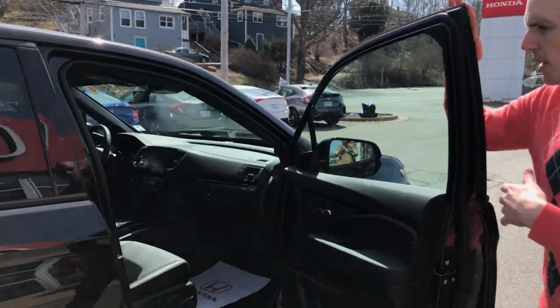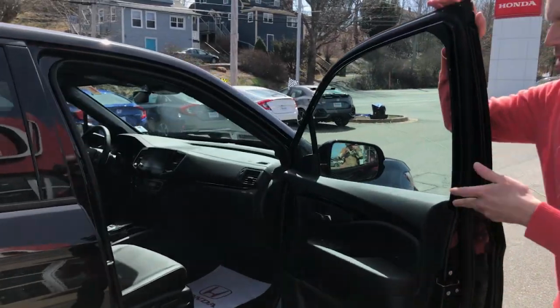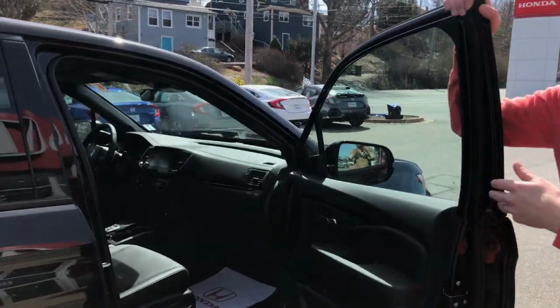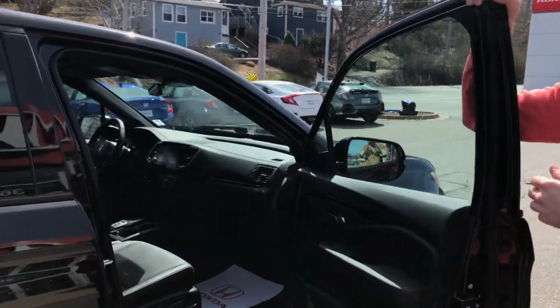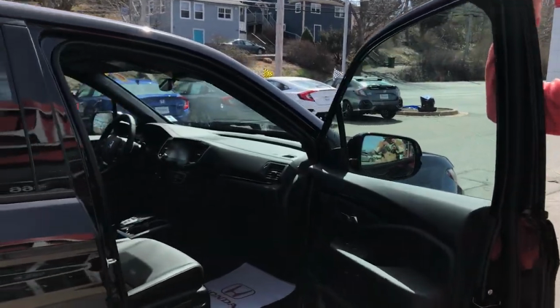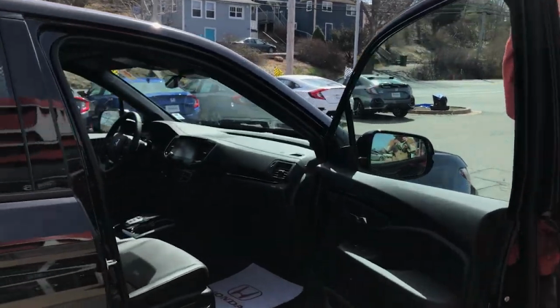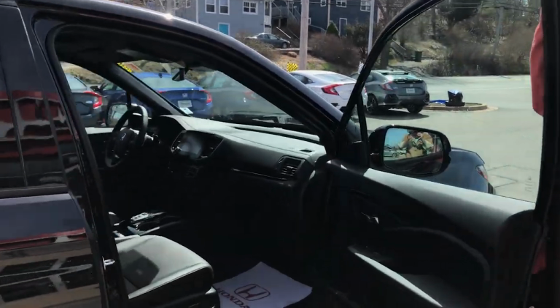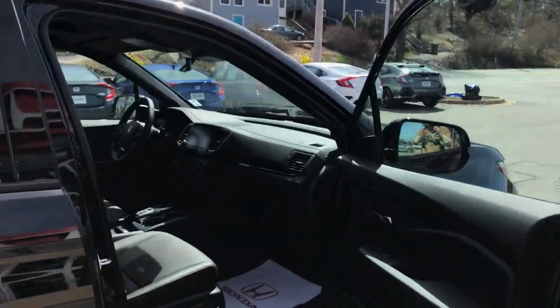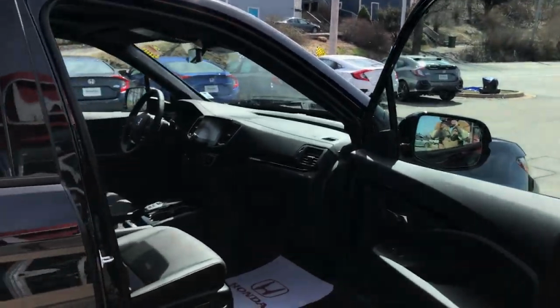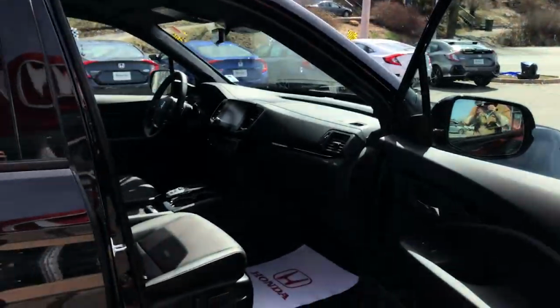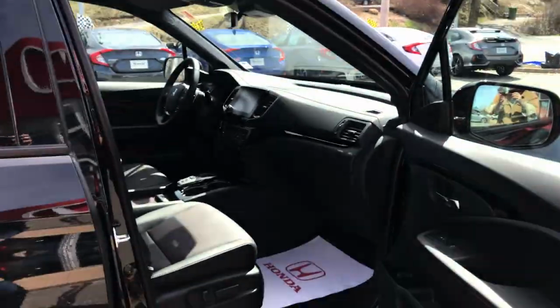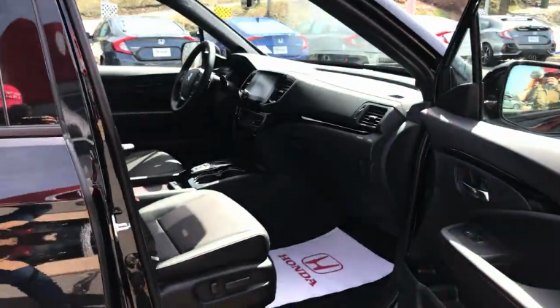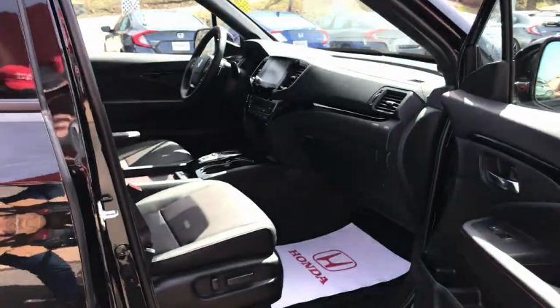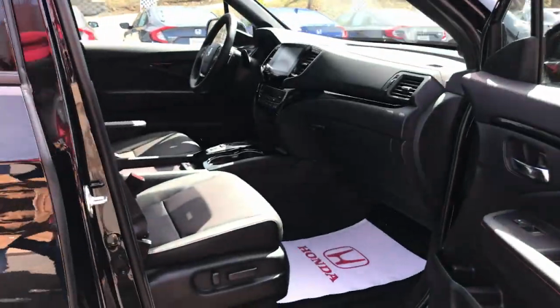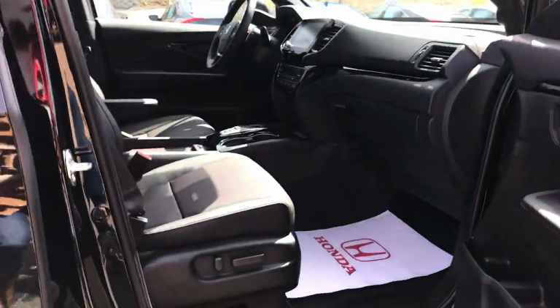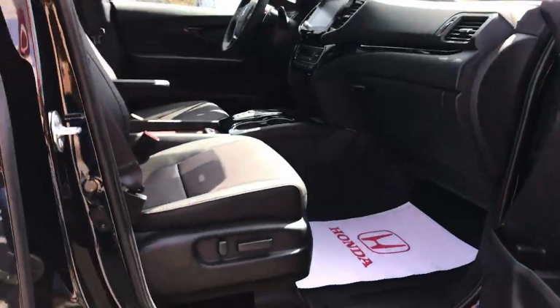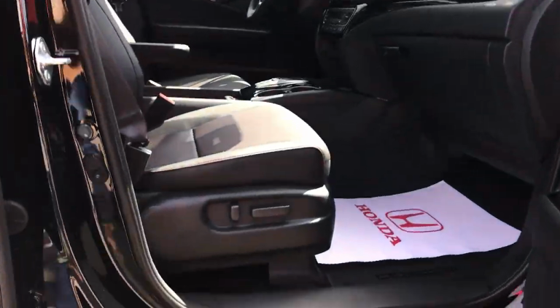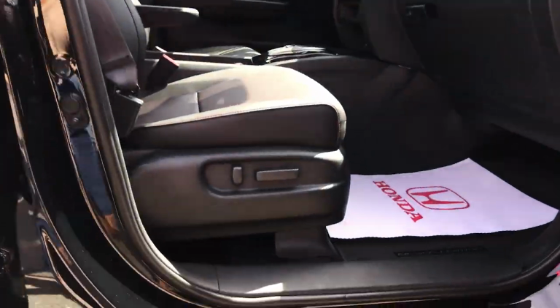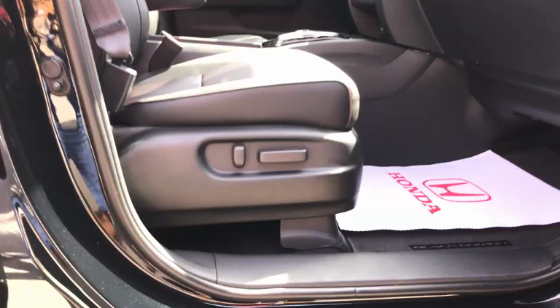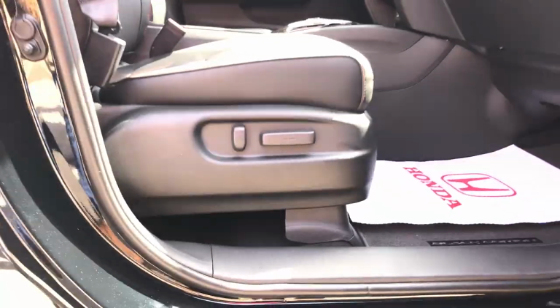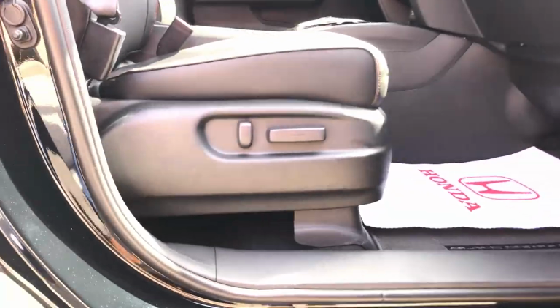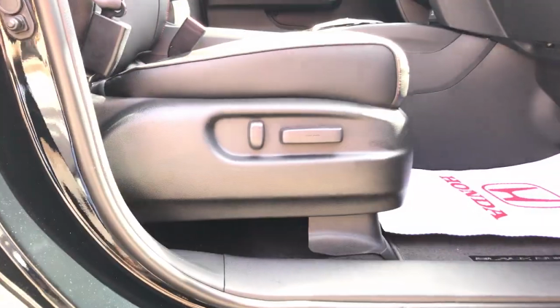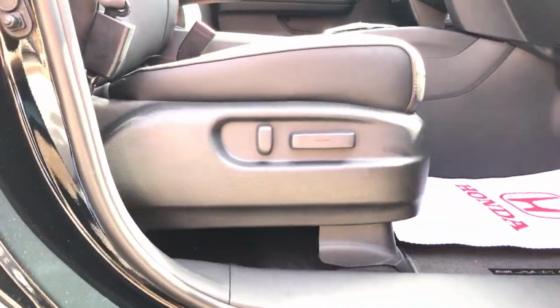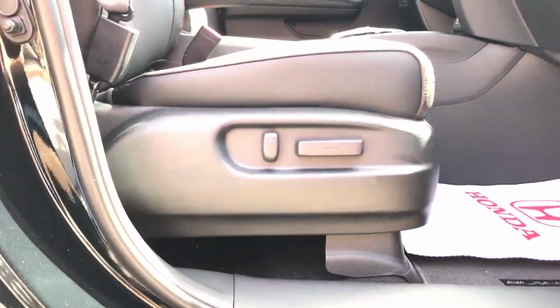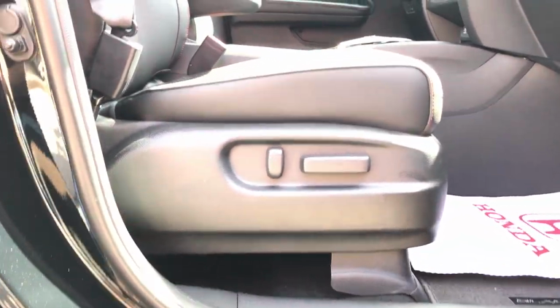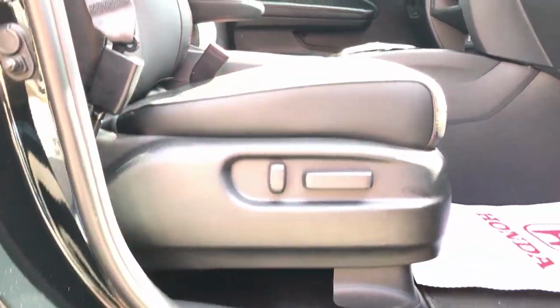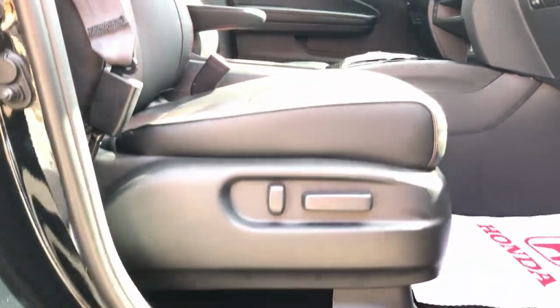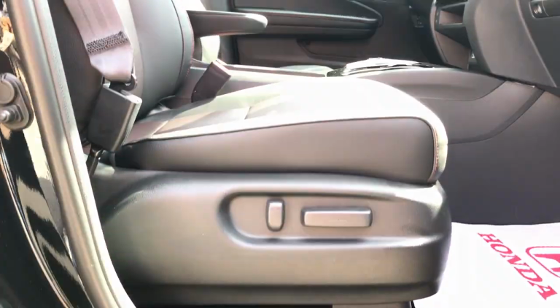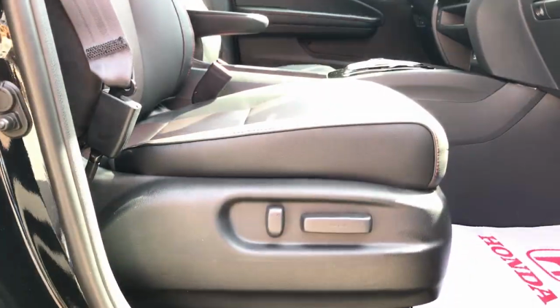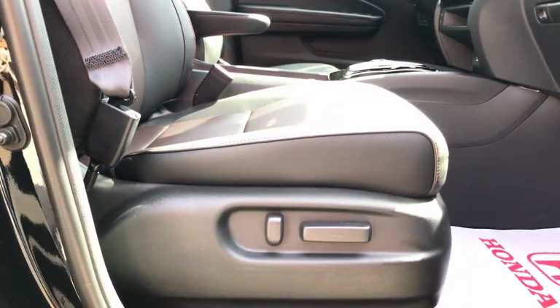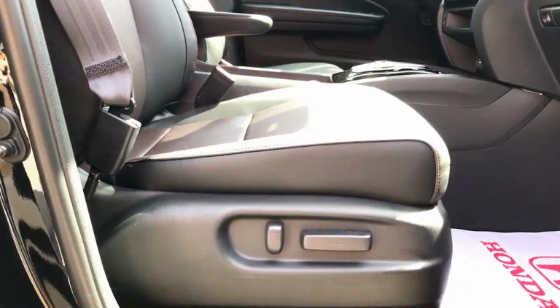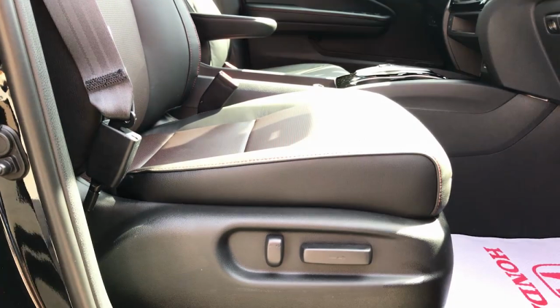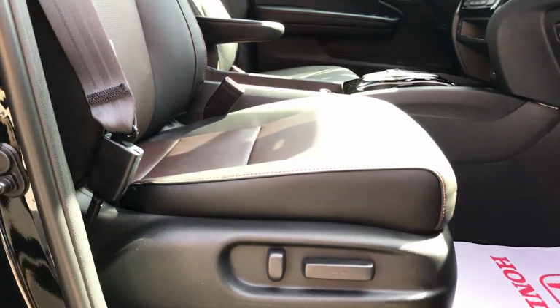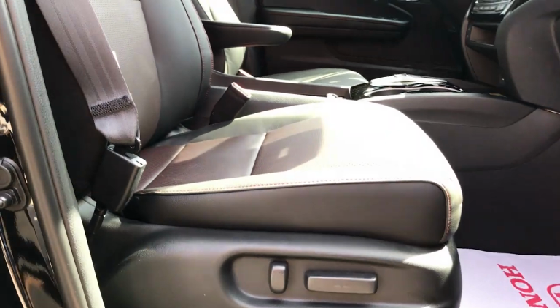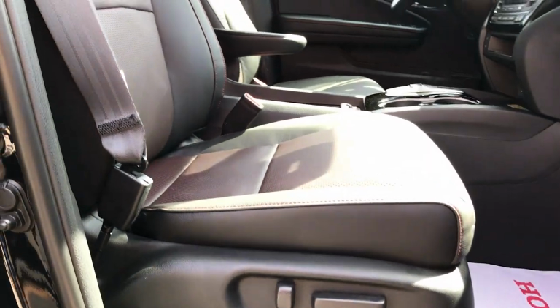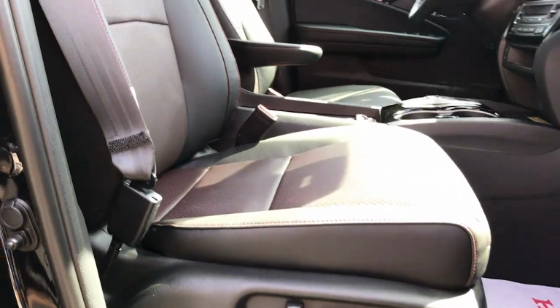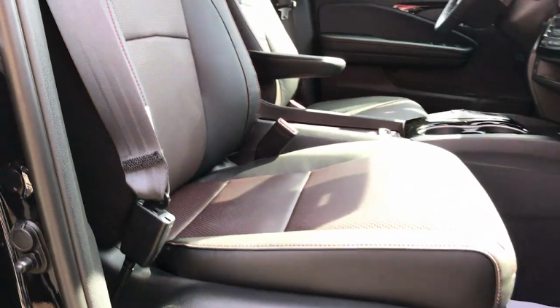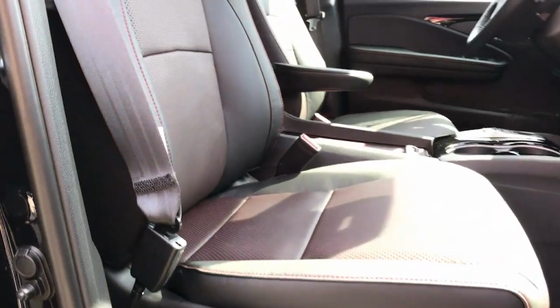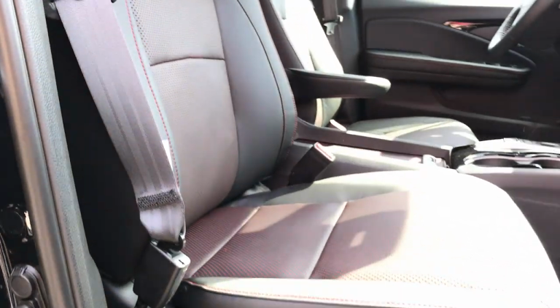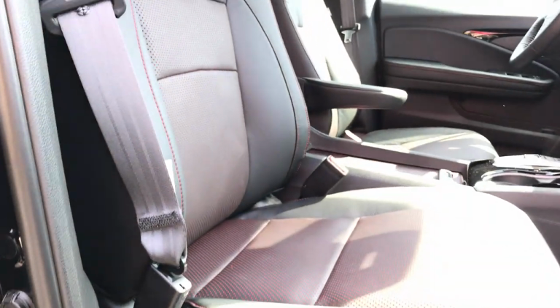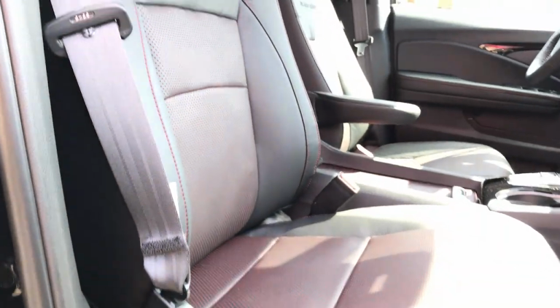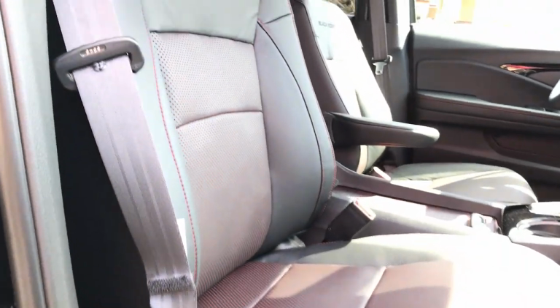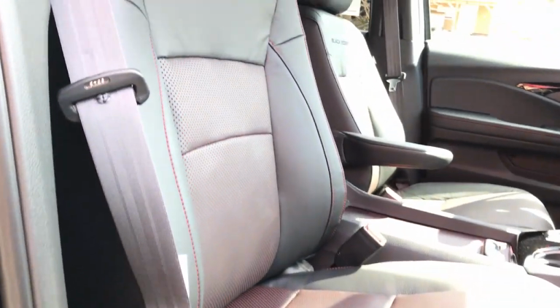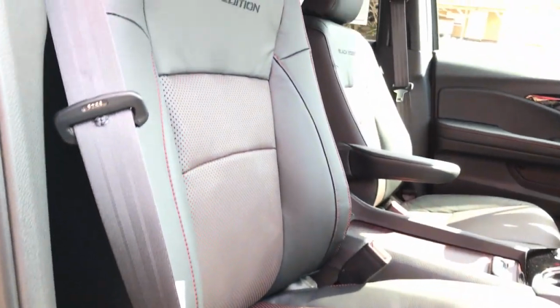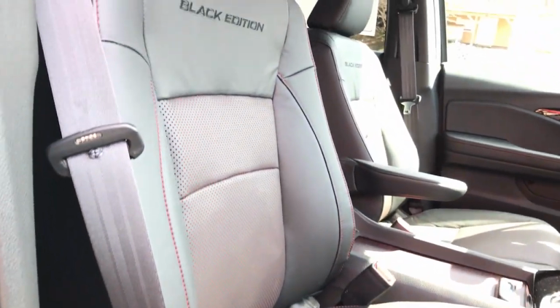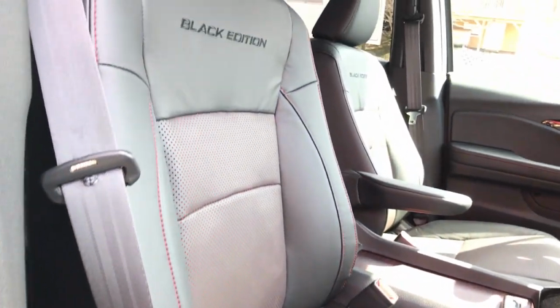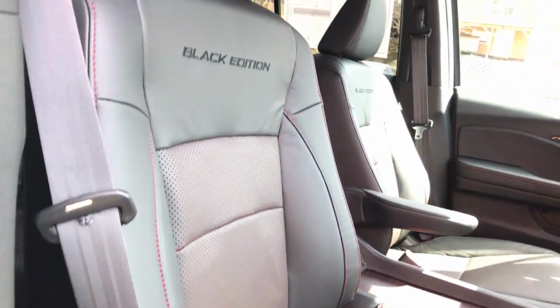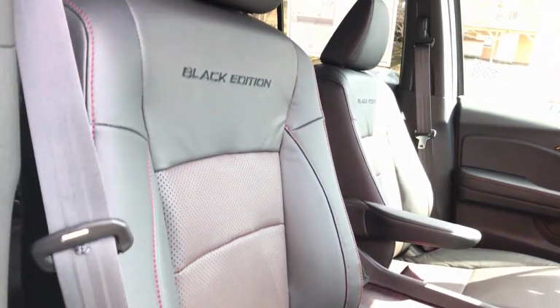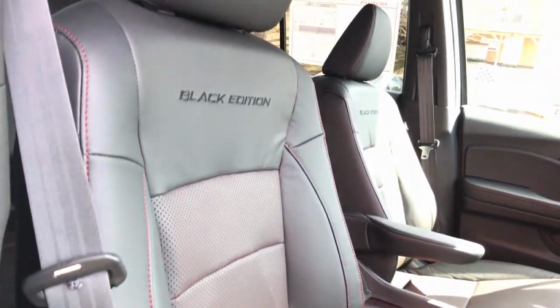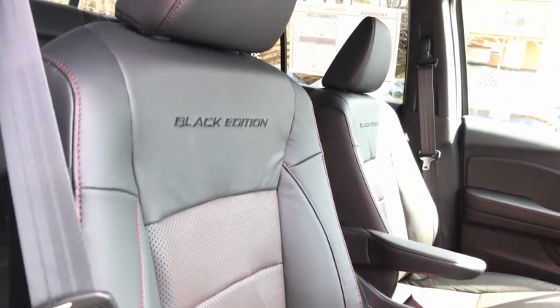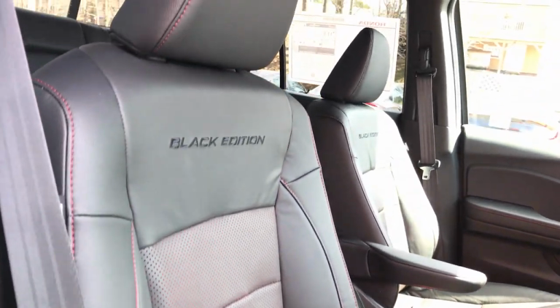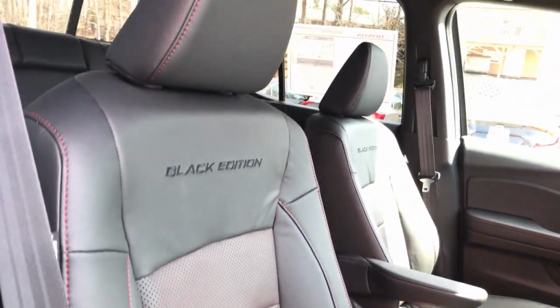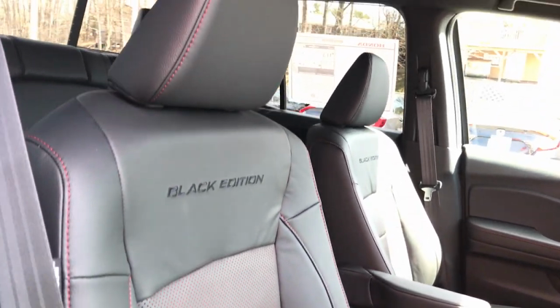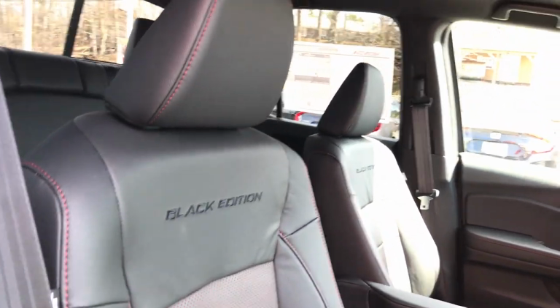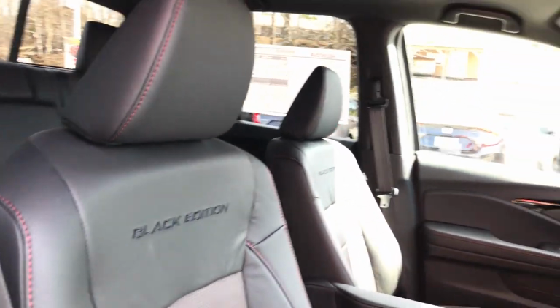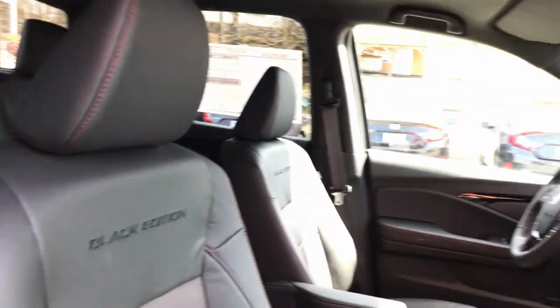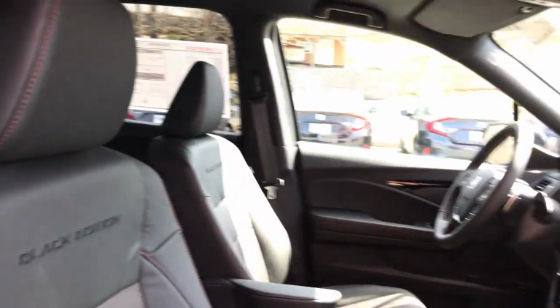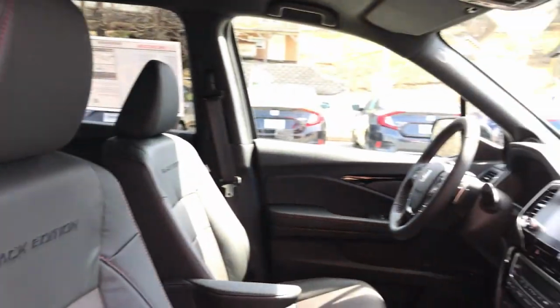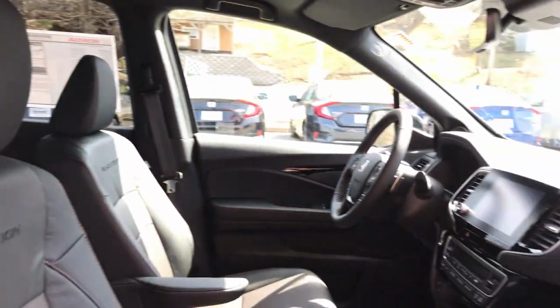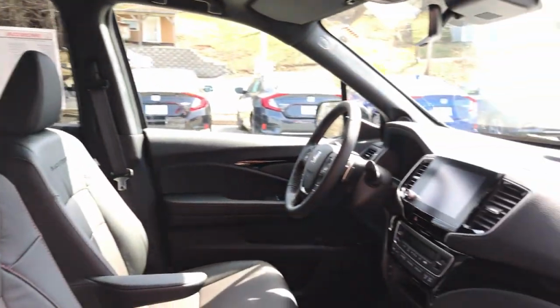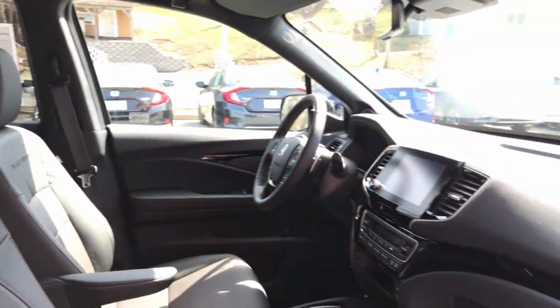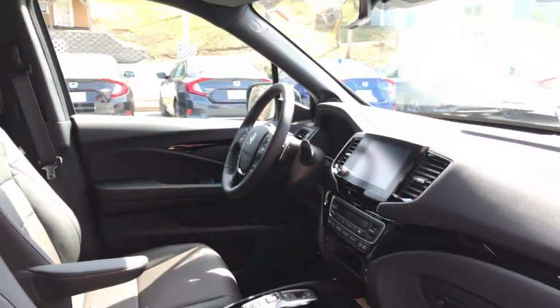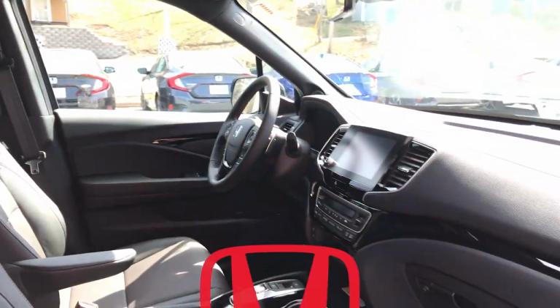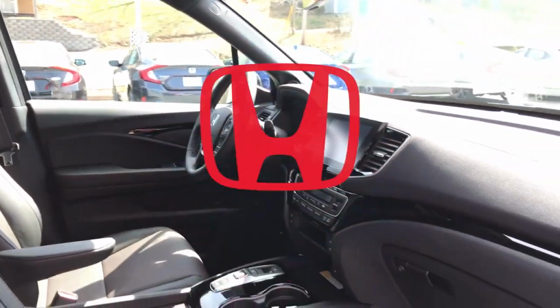Power driver's seat and power passenger seat as well. There's all sorts of other features that we'll go over while we're driving, so why don't we take it for a drive?